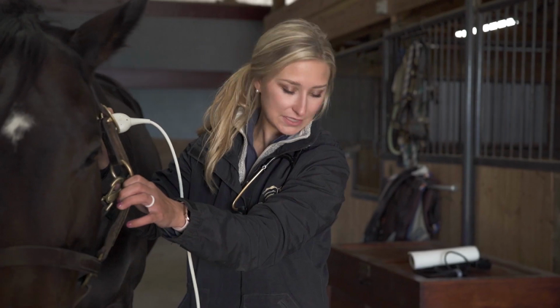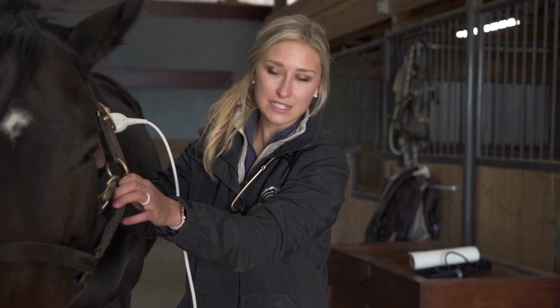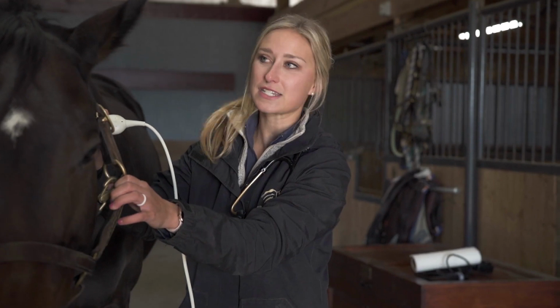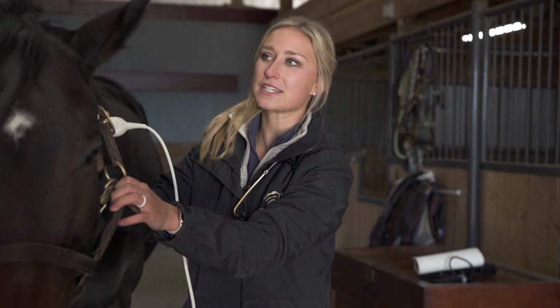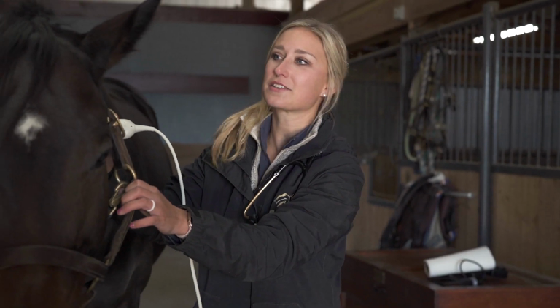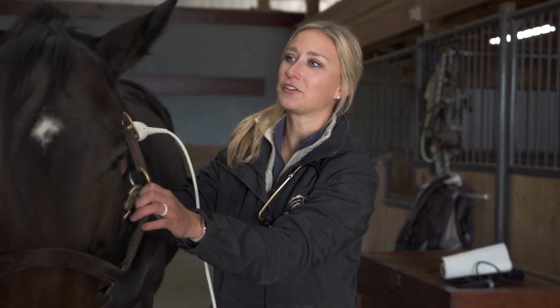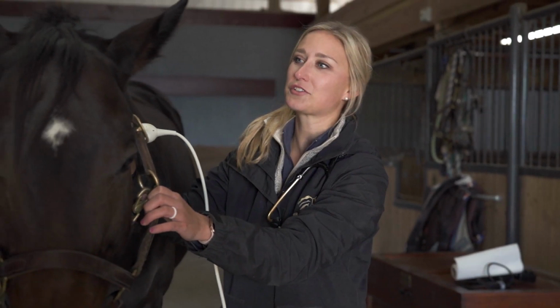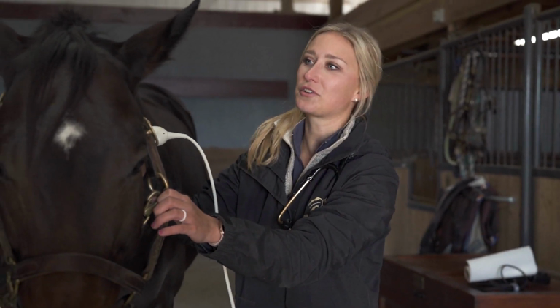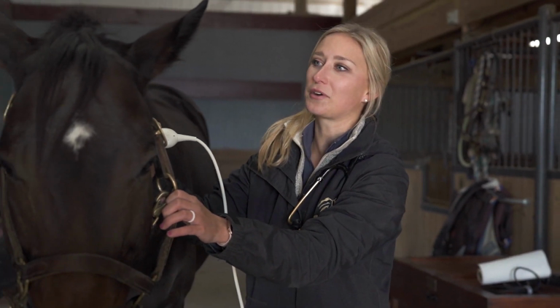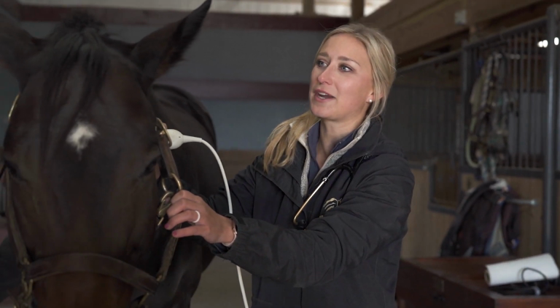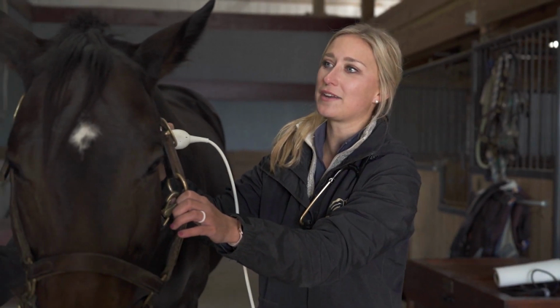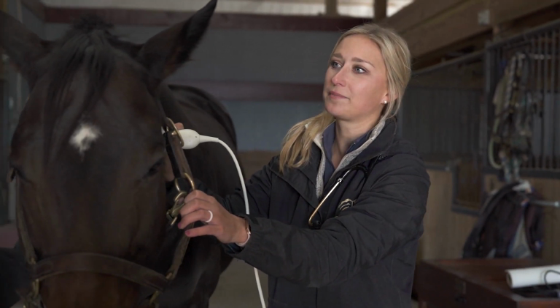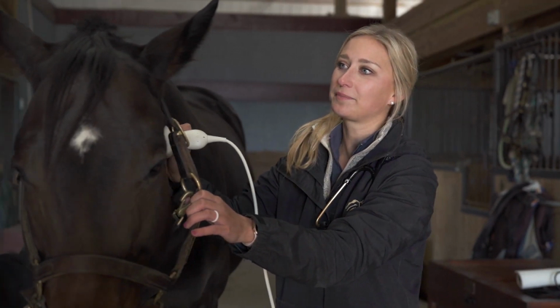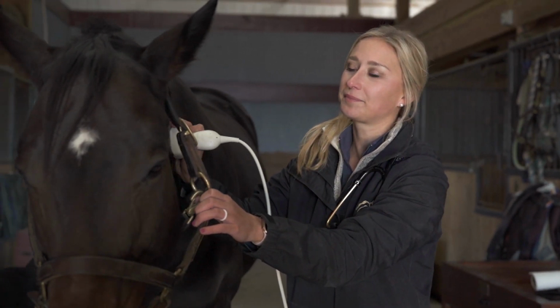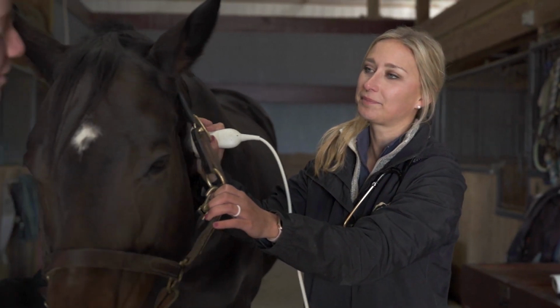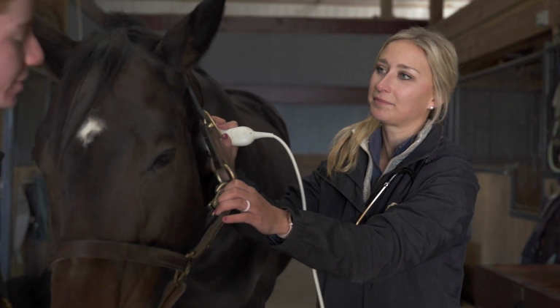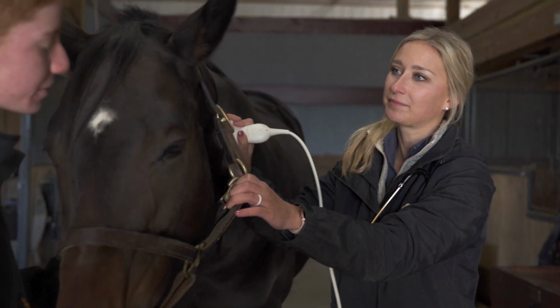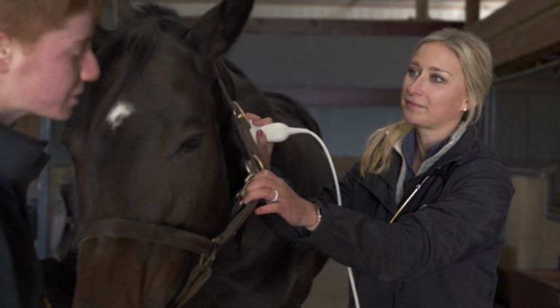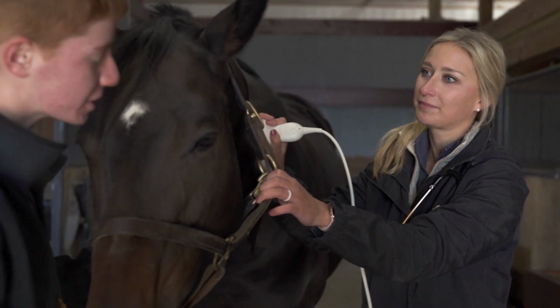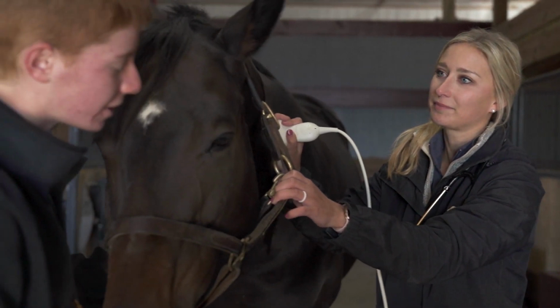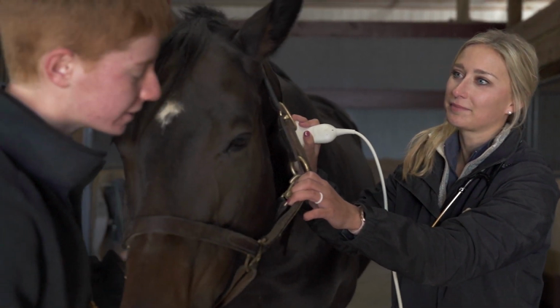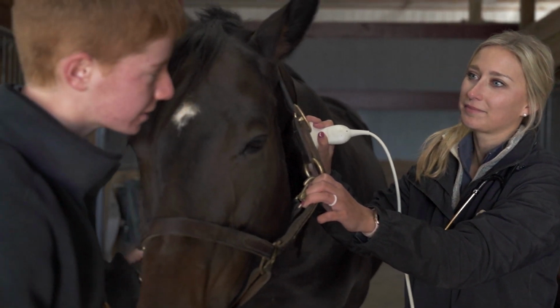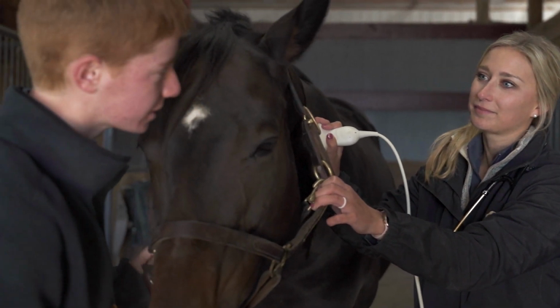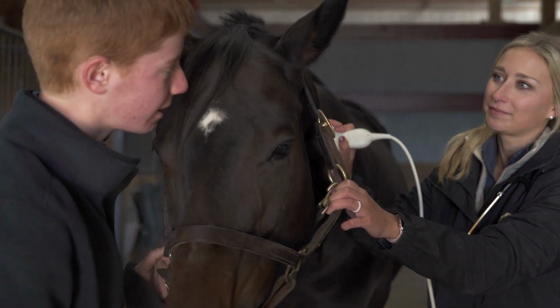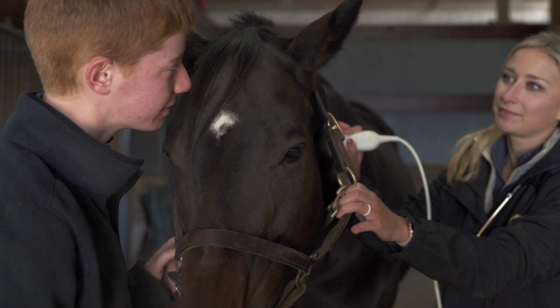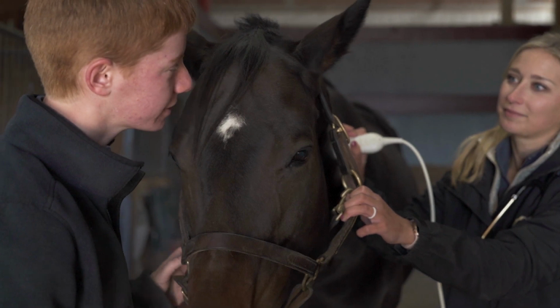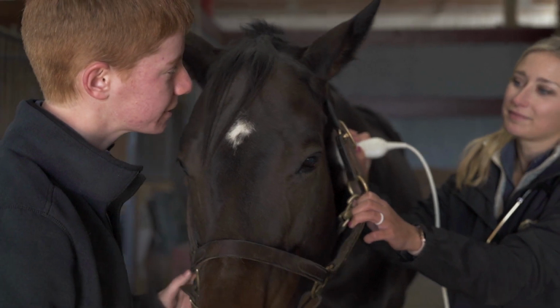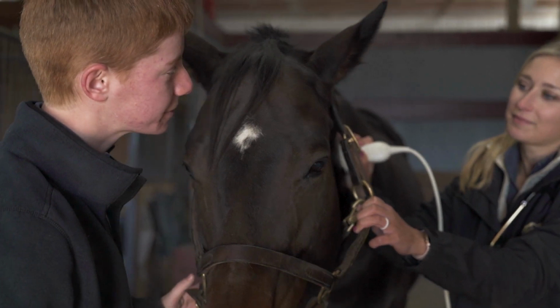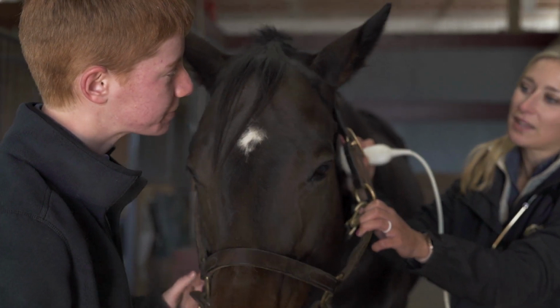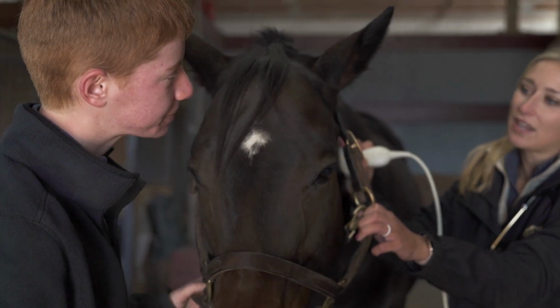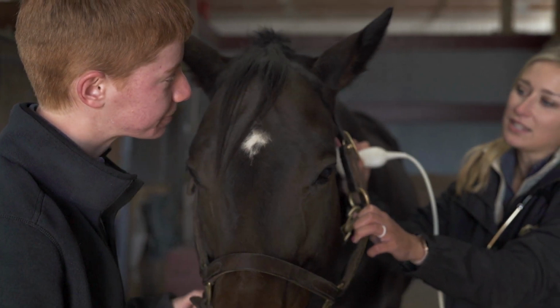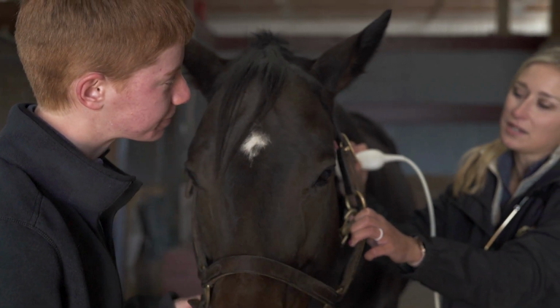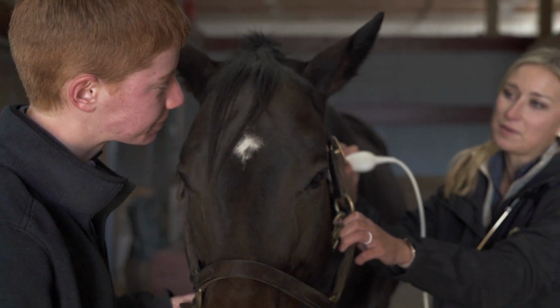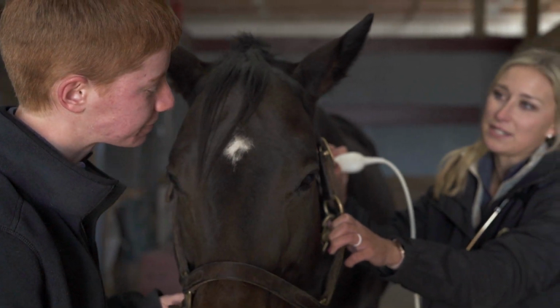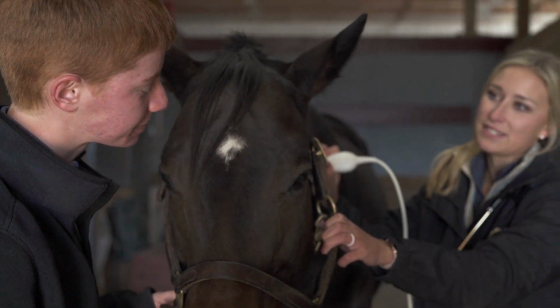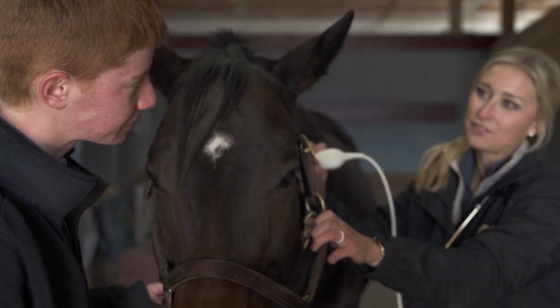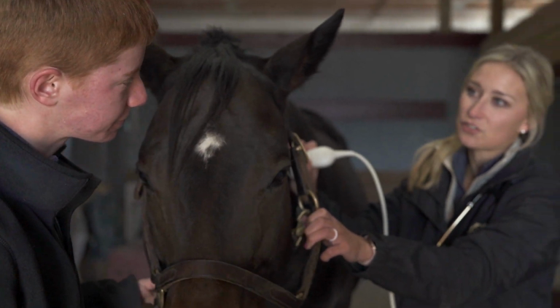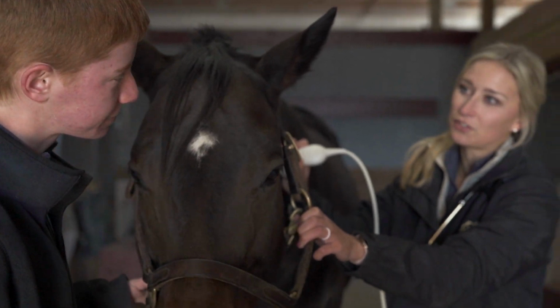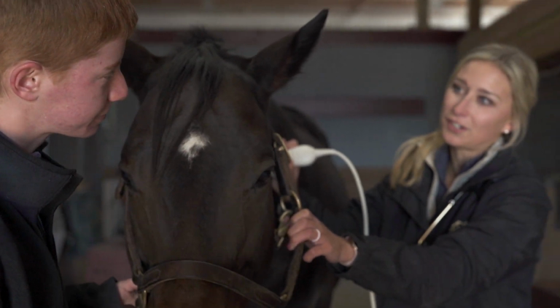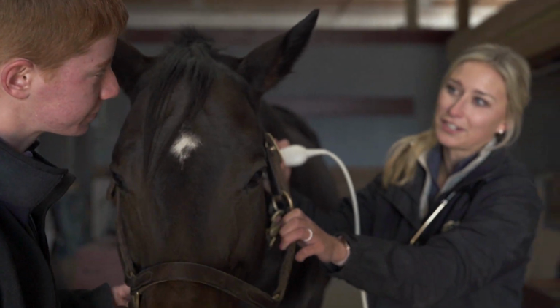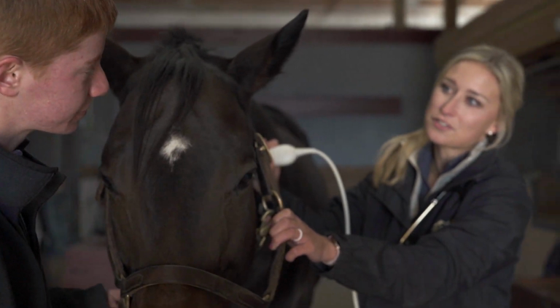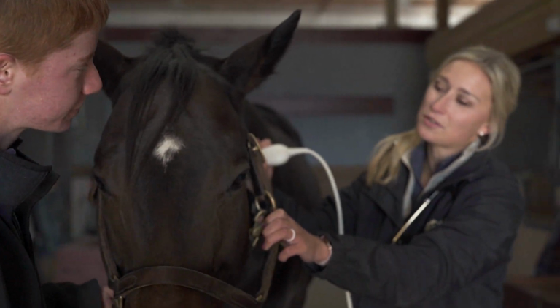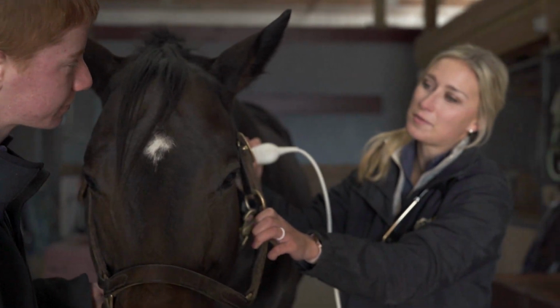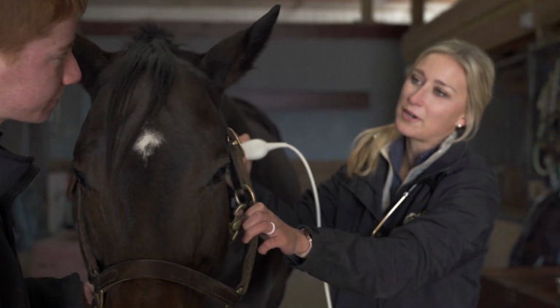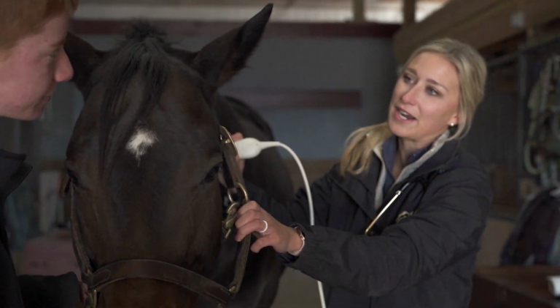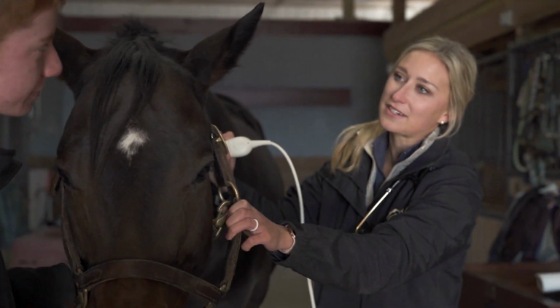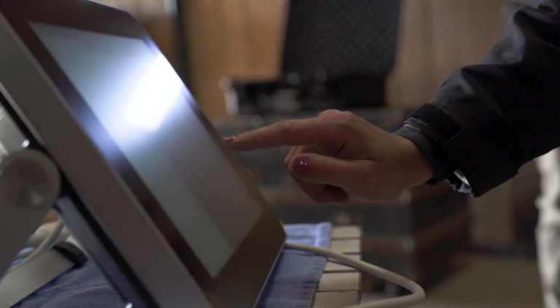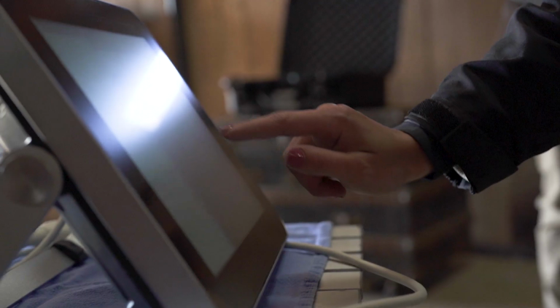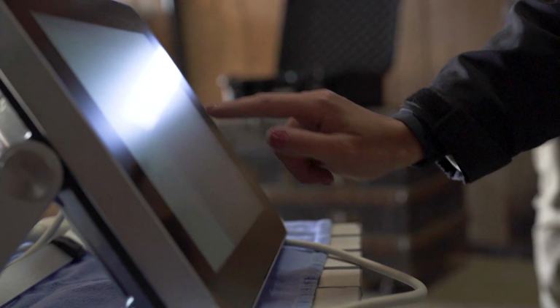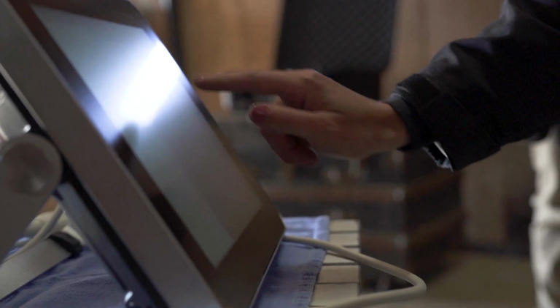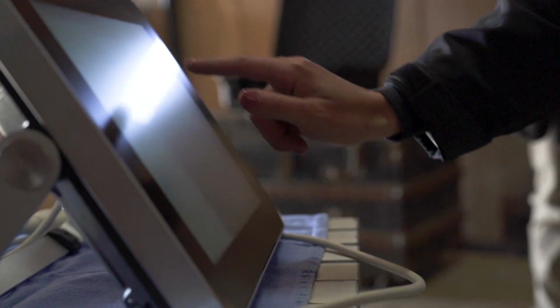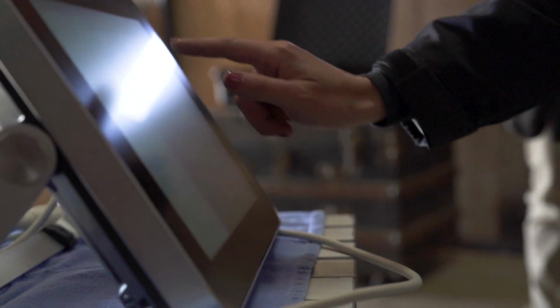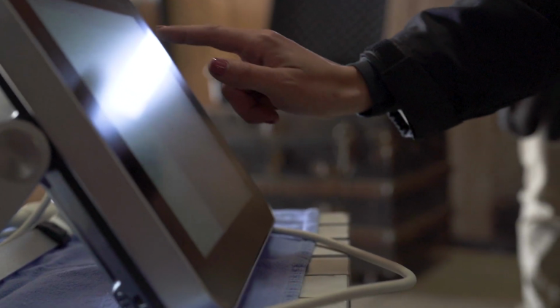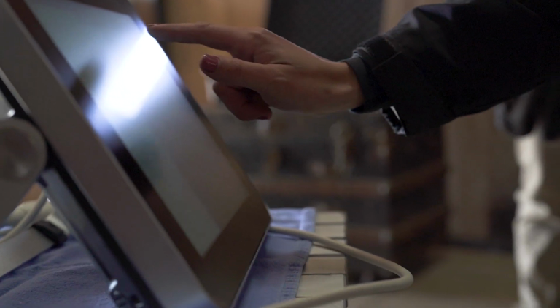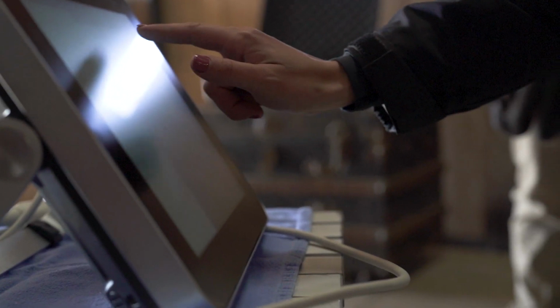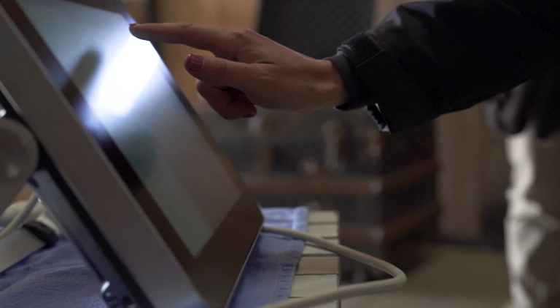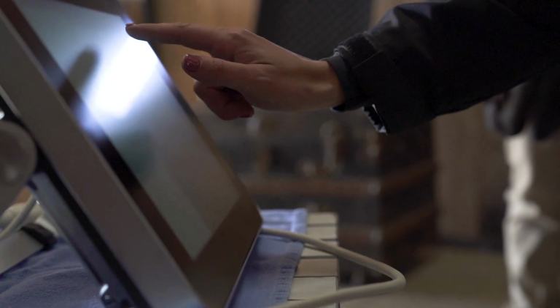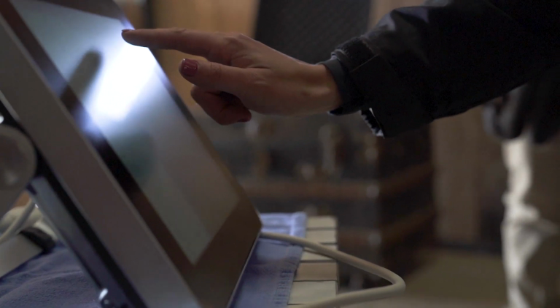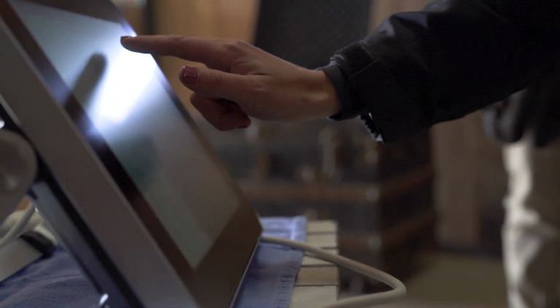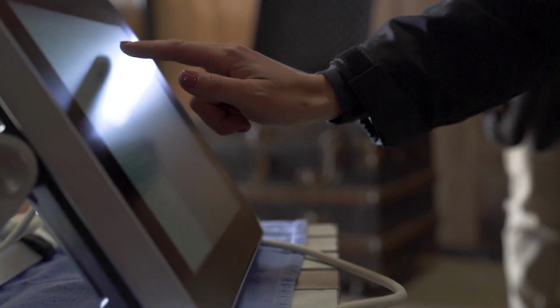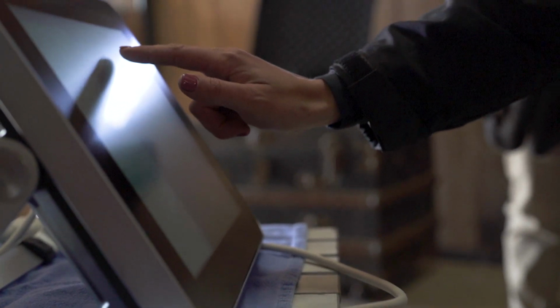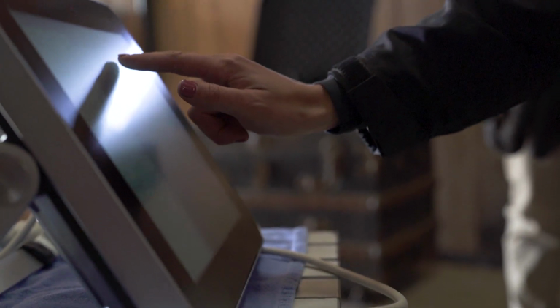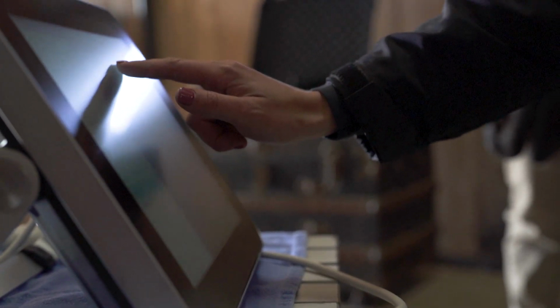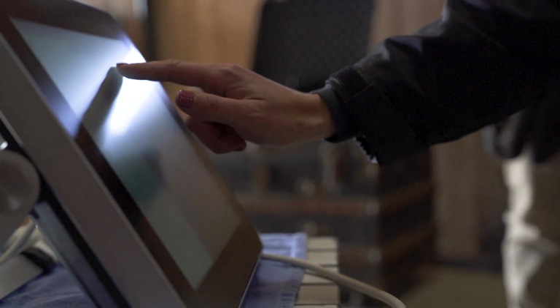This doesn't look so great. Do you think we should call Dr. Crawford? I think I'm going to see if she'll log into remote access and take a peek at this for us.